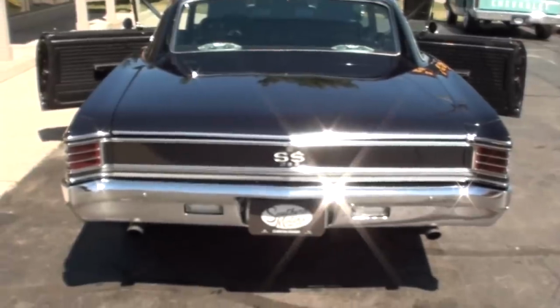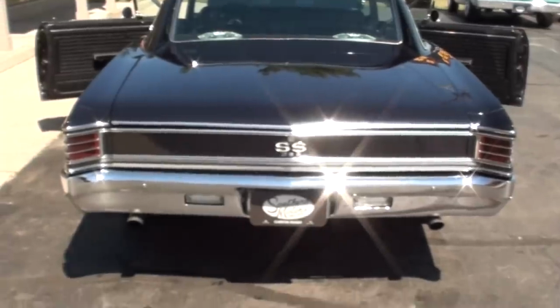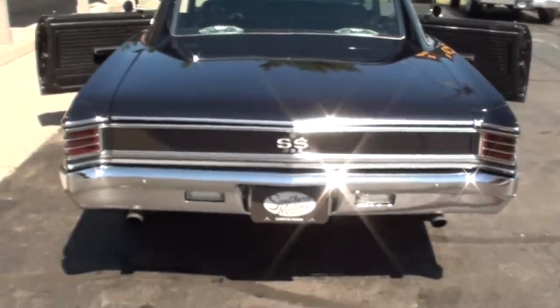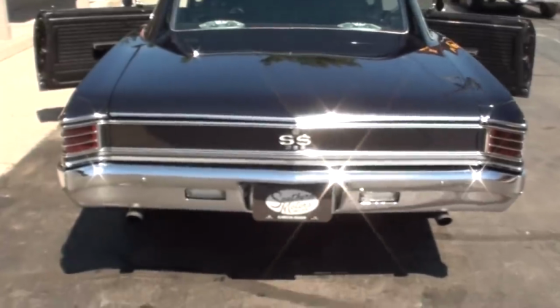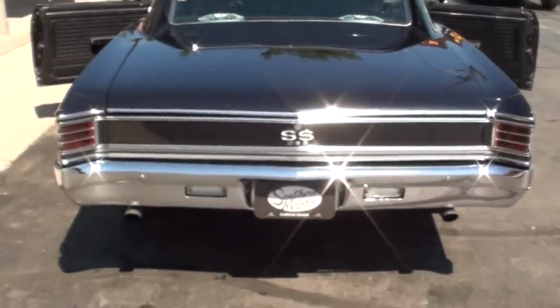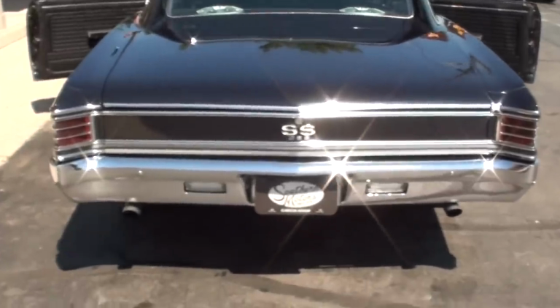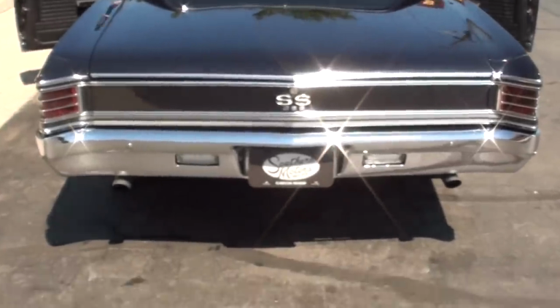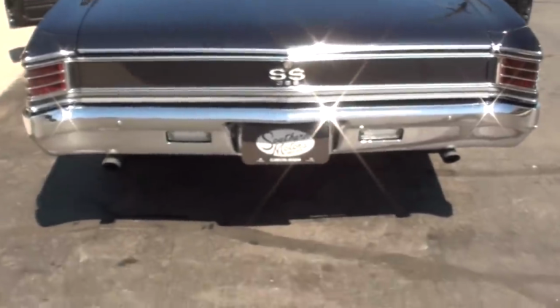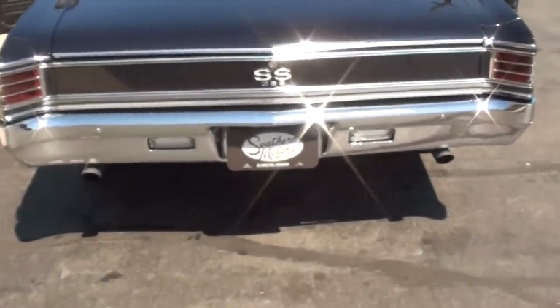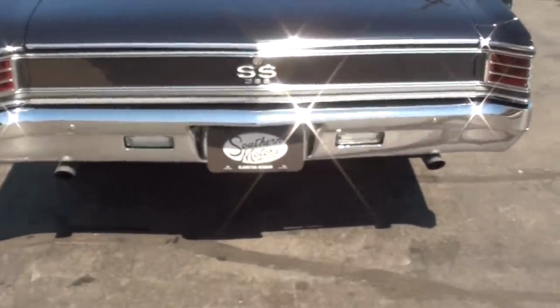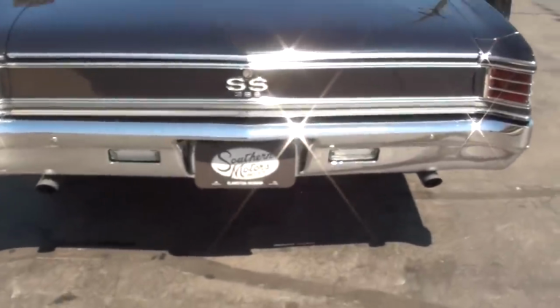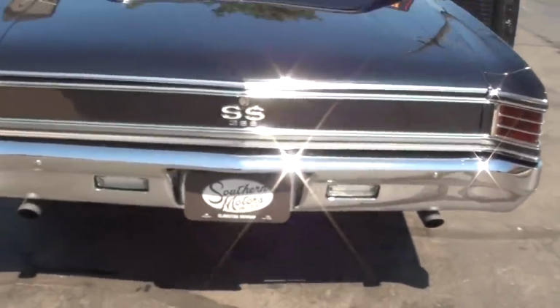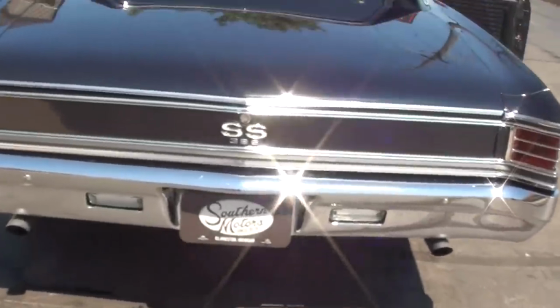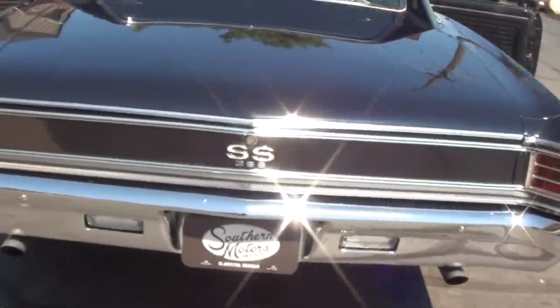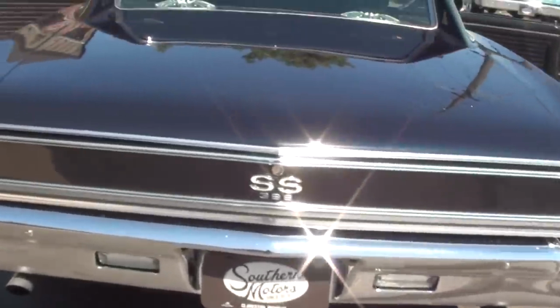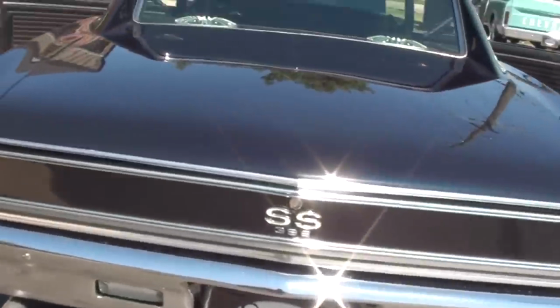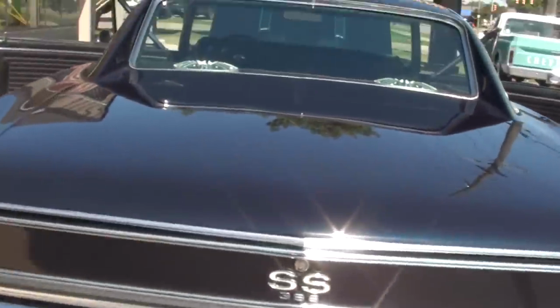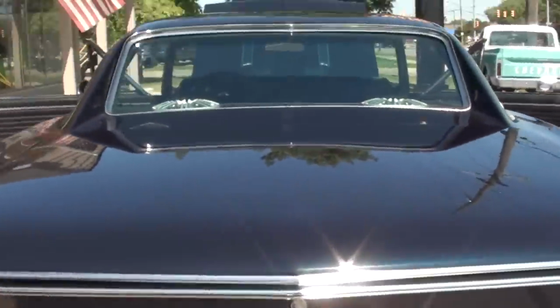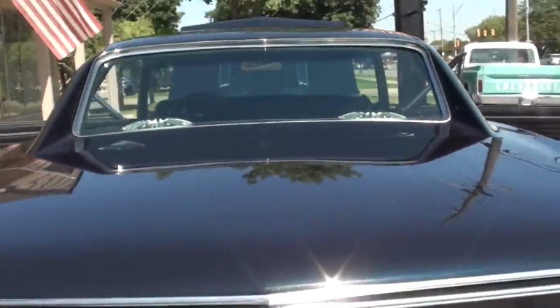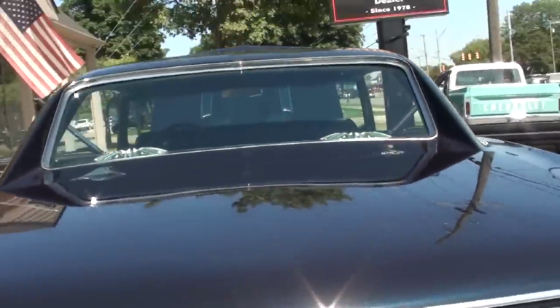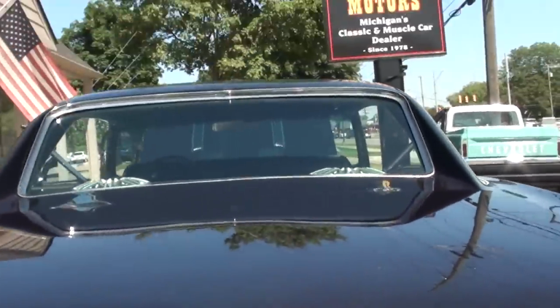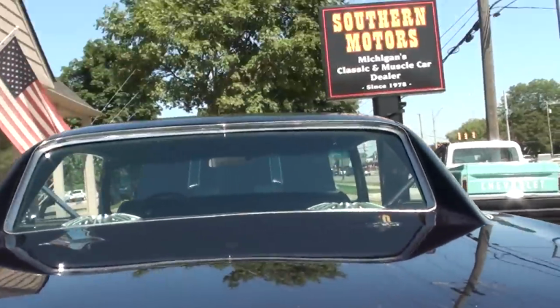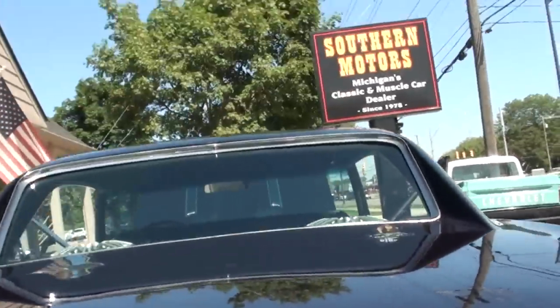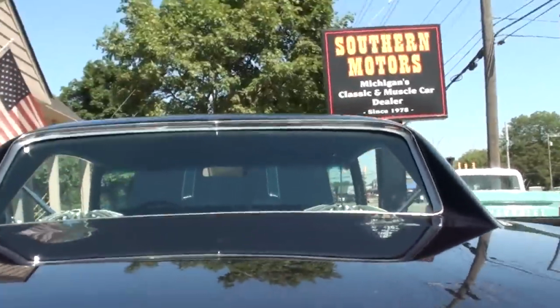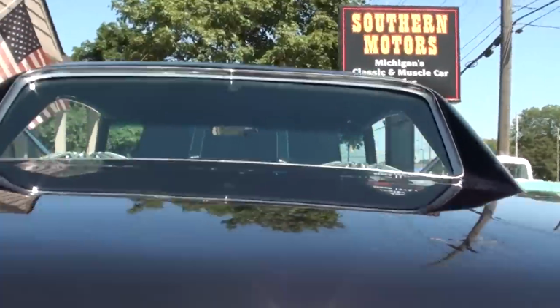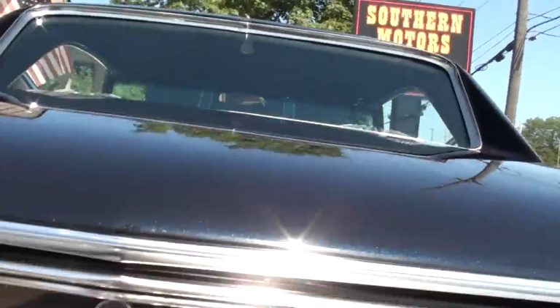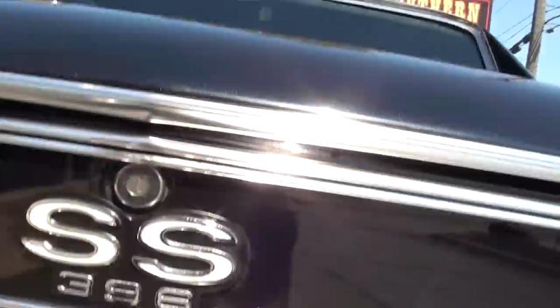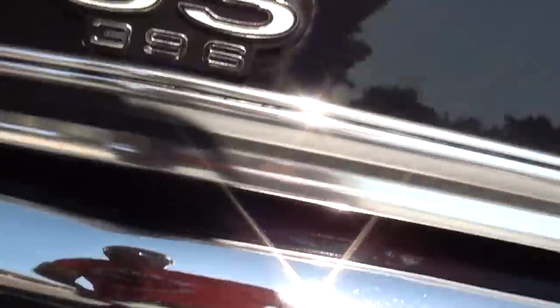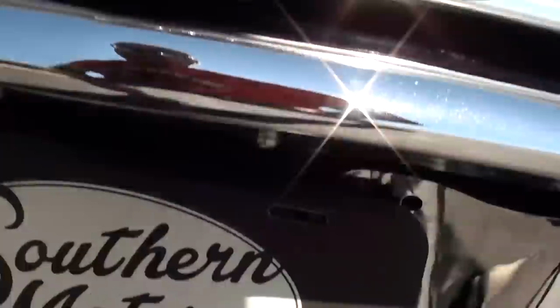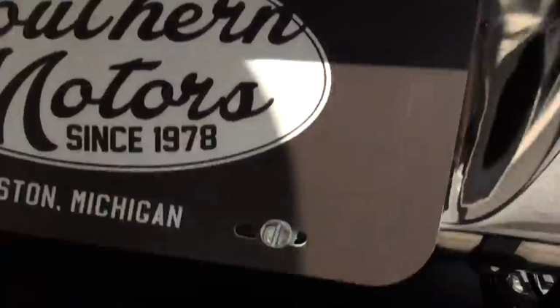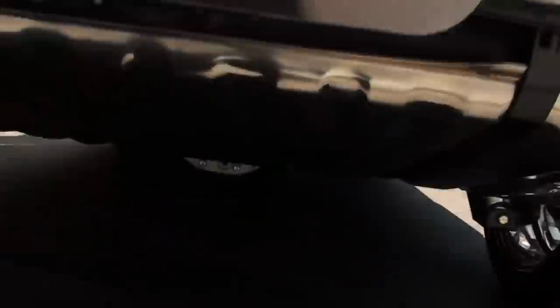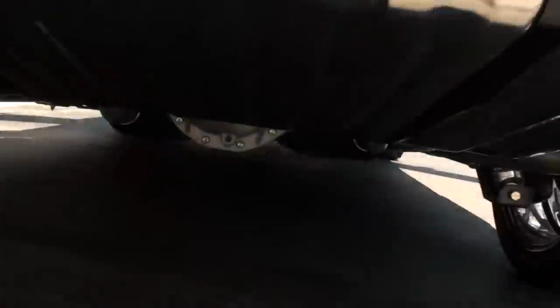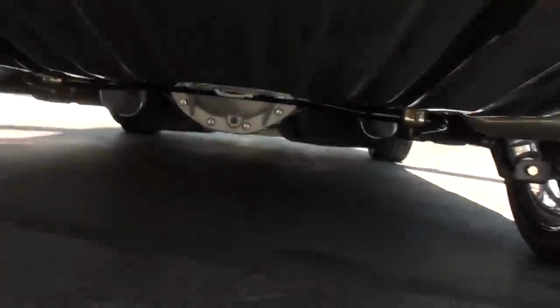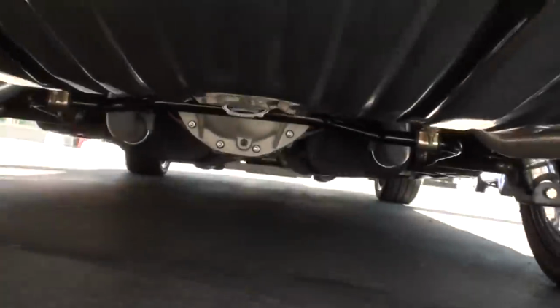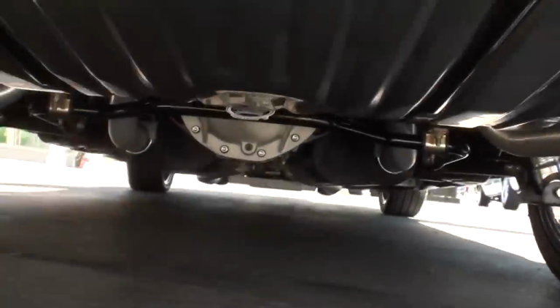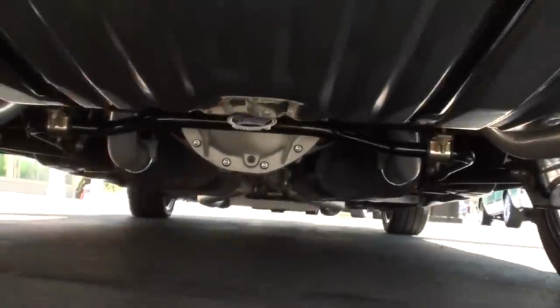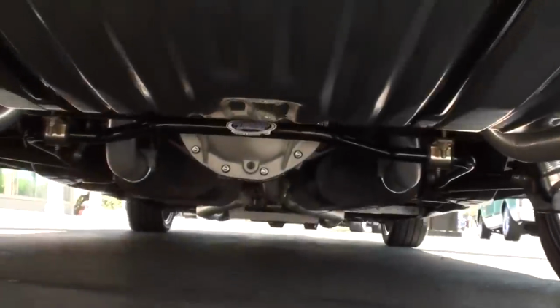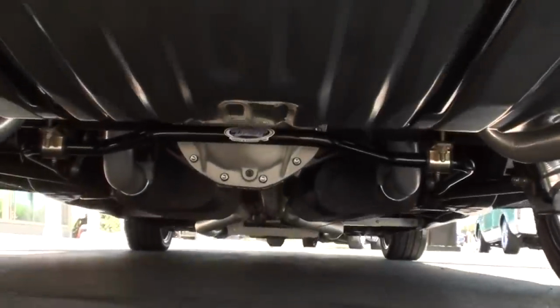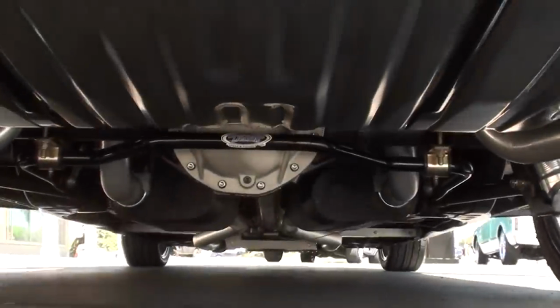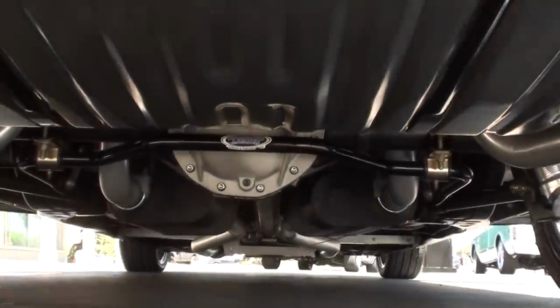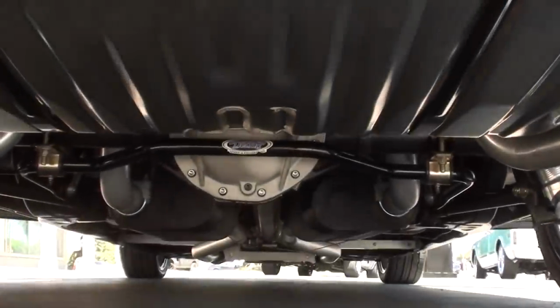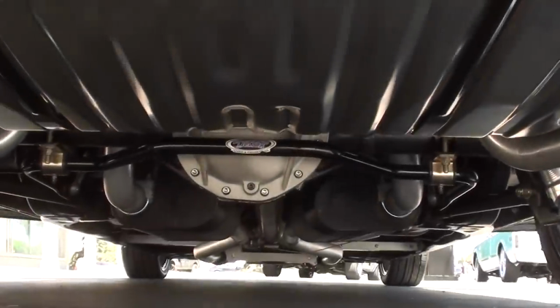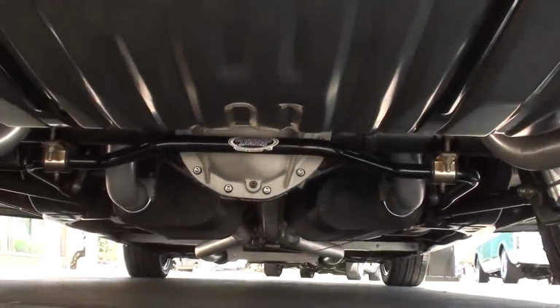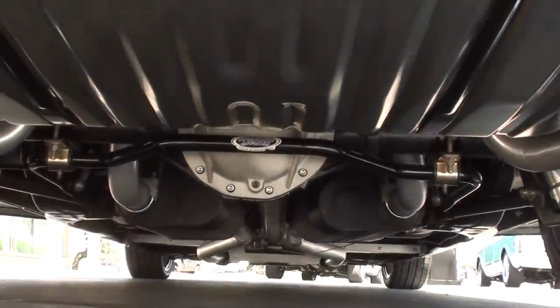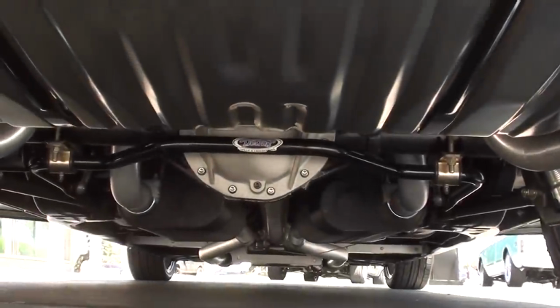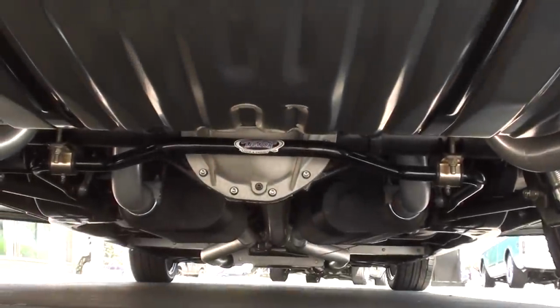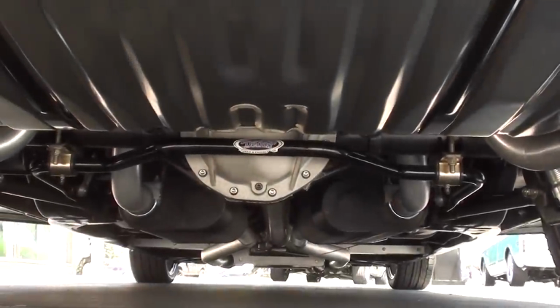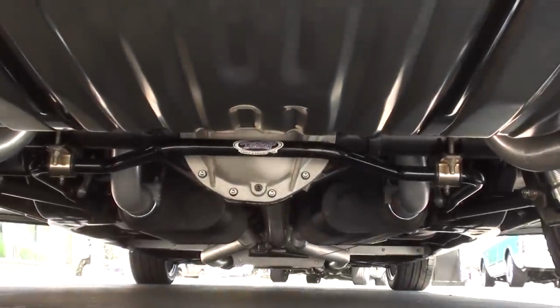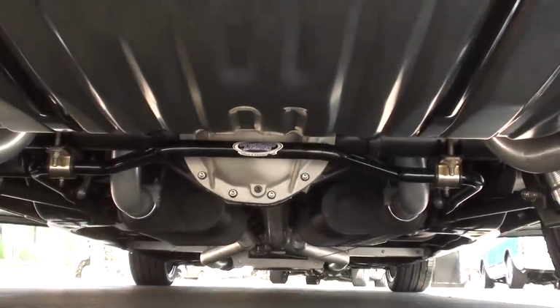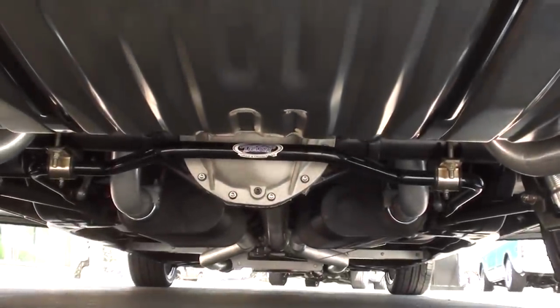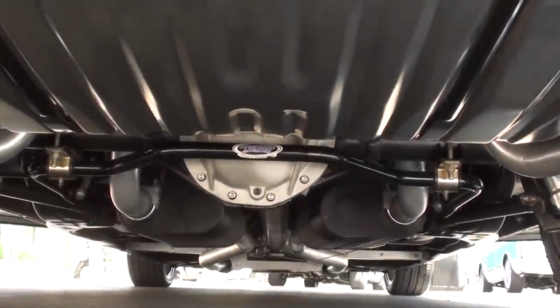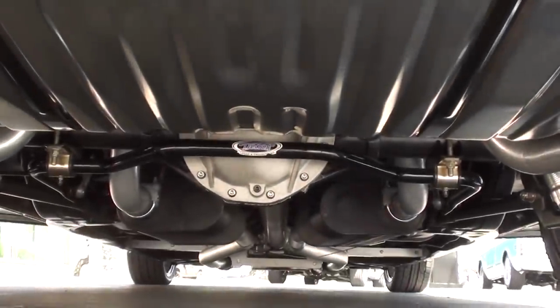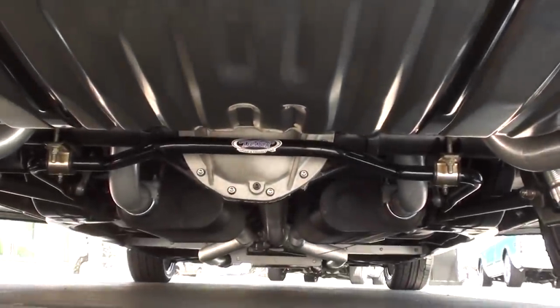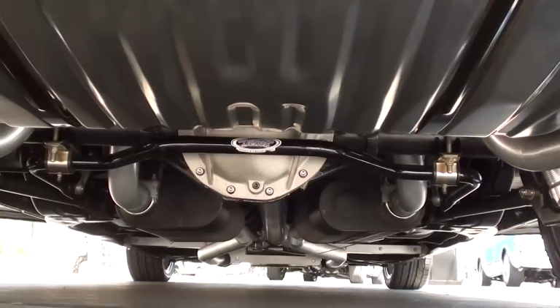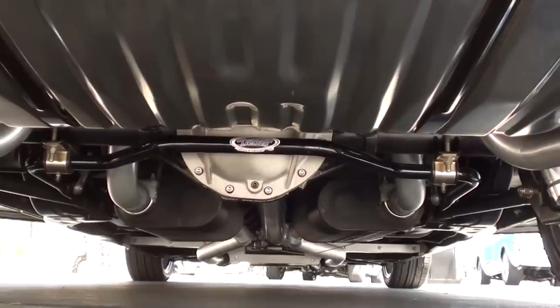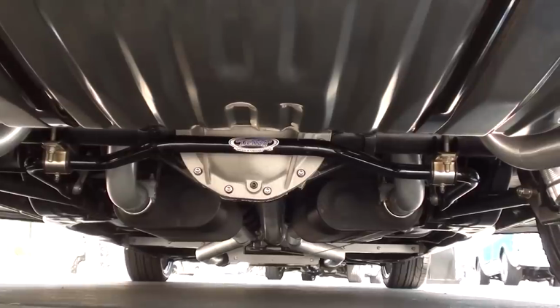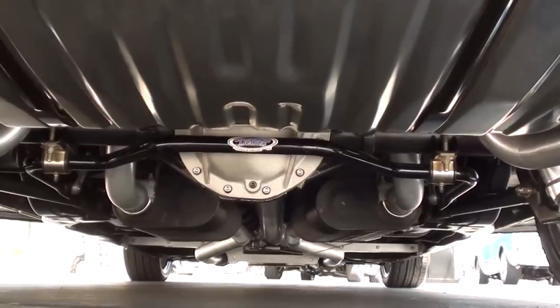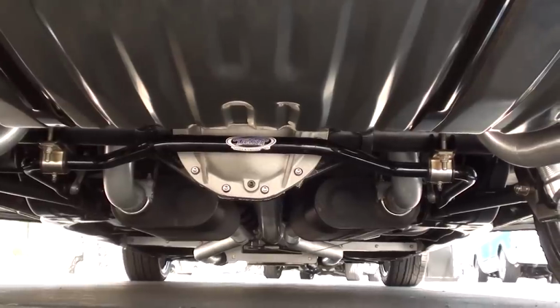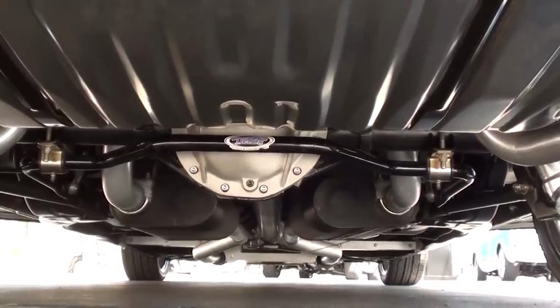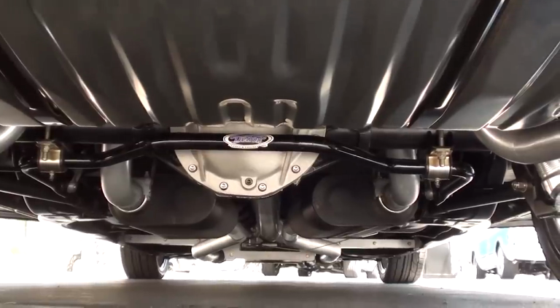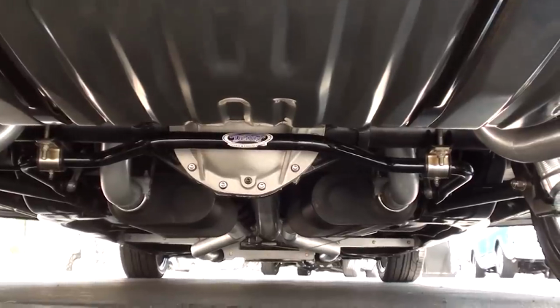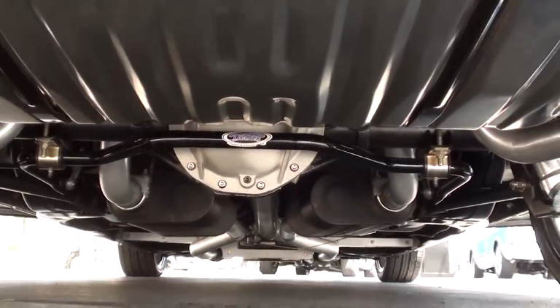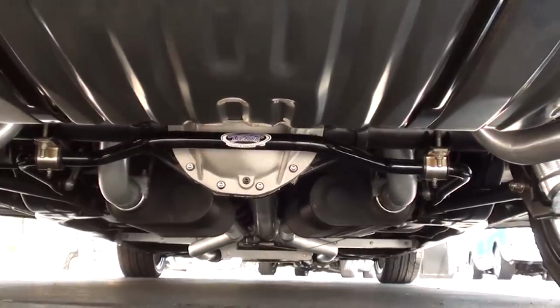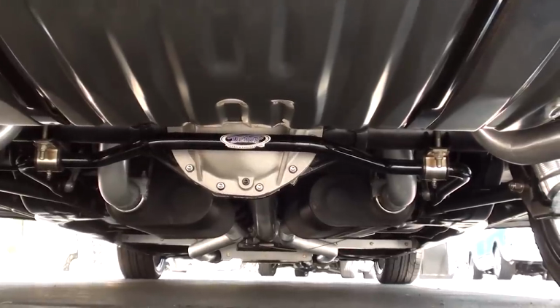The car is very nice underneath — all four-corner adjustable shocks and a new fuel tank.